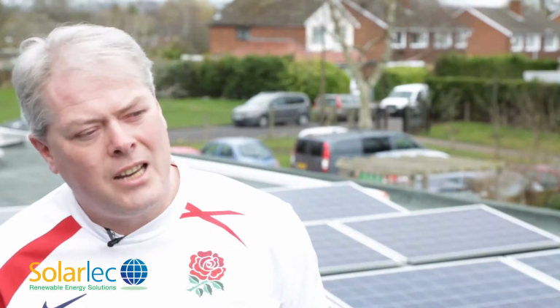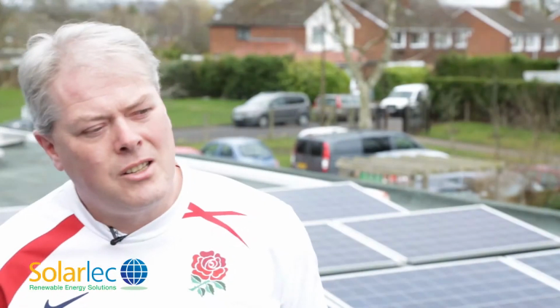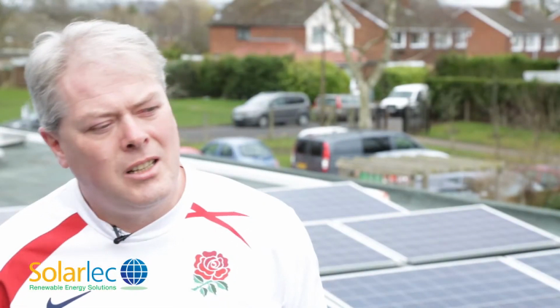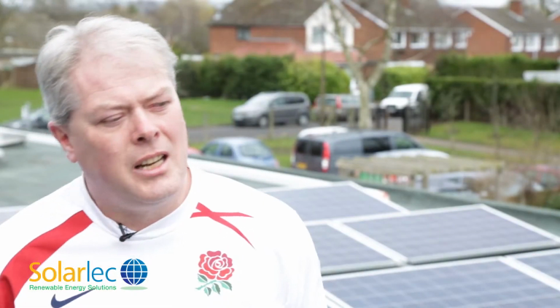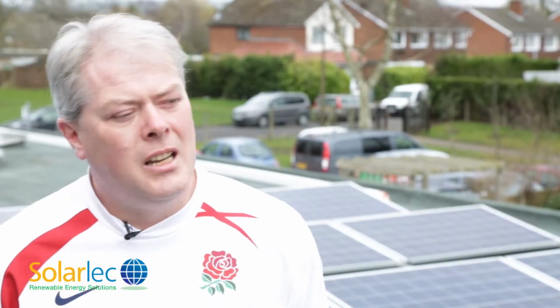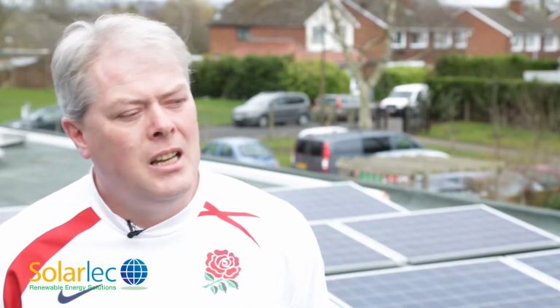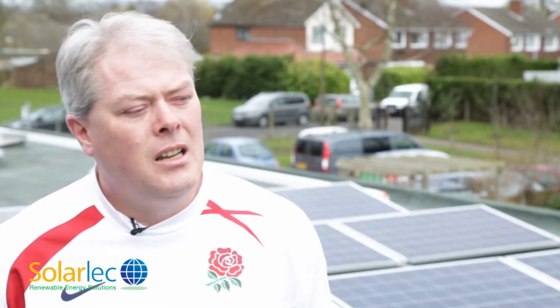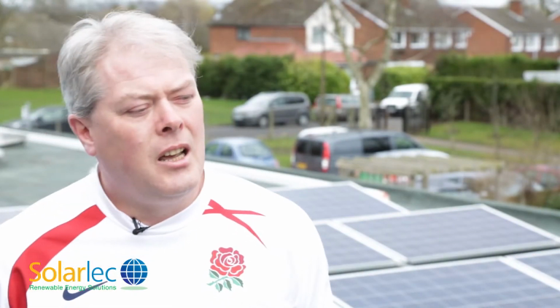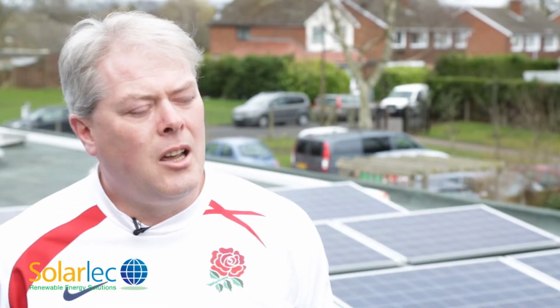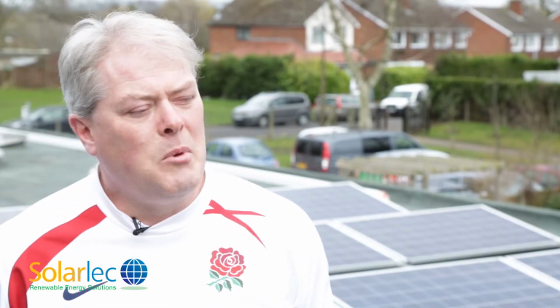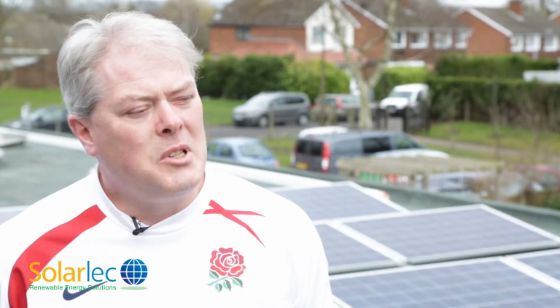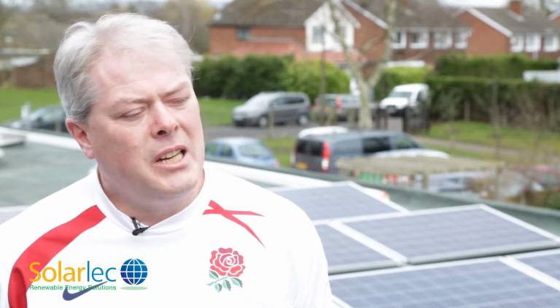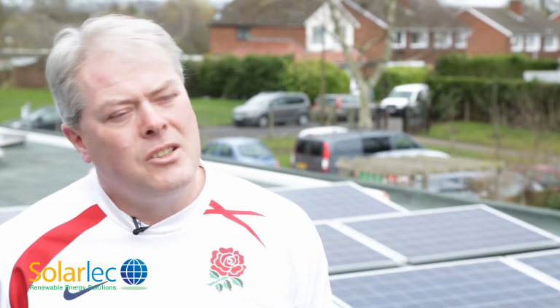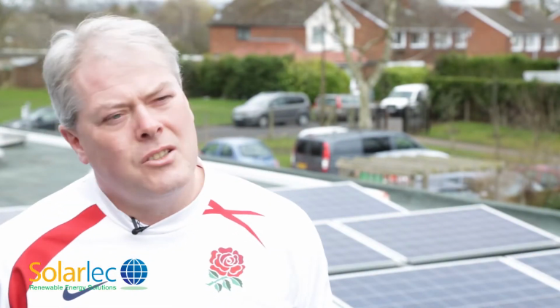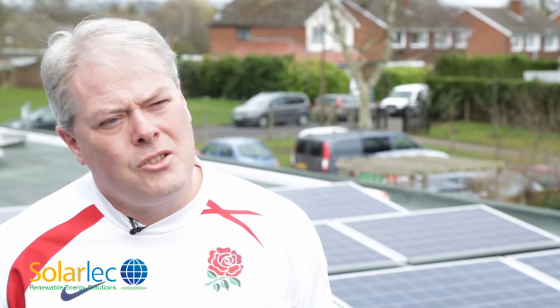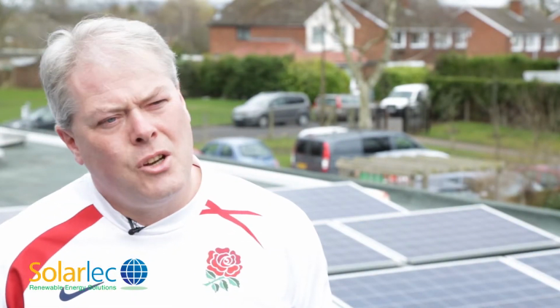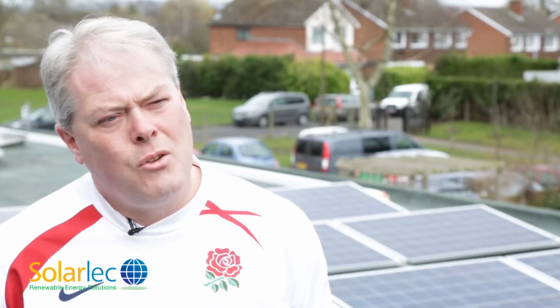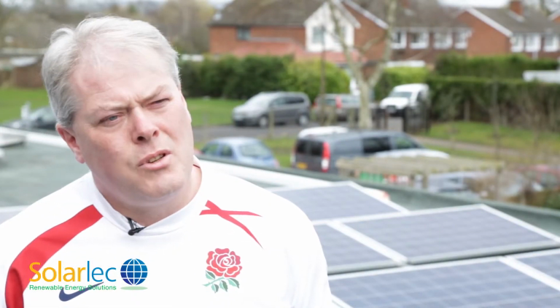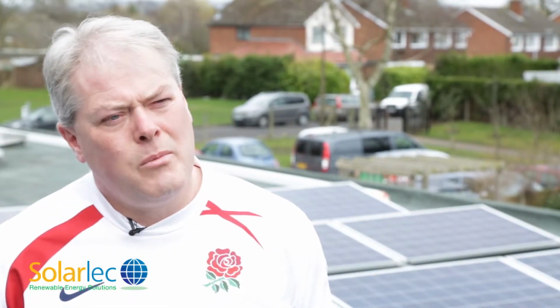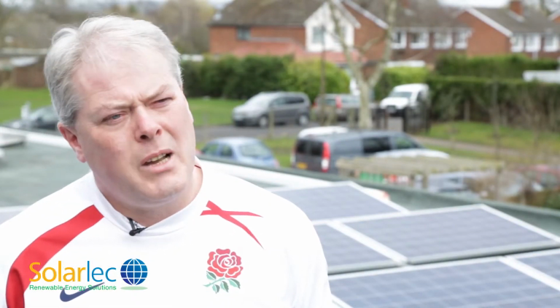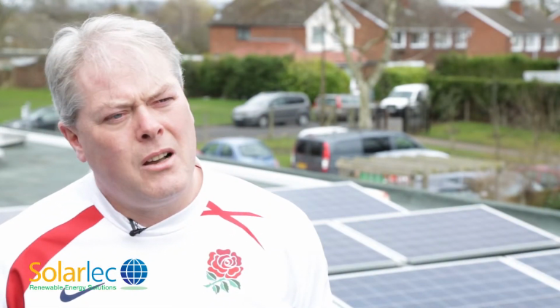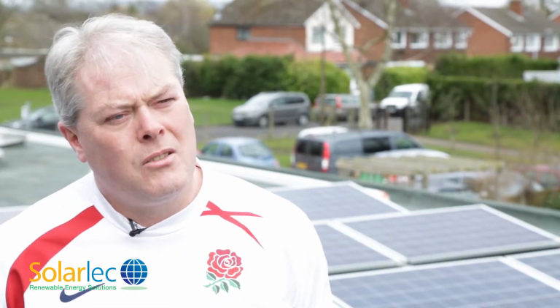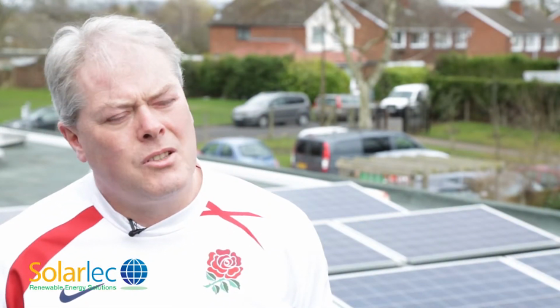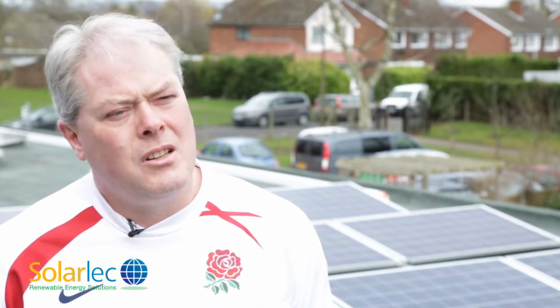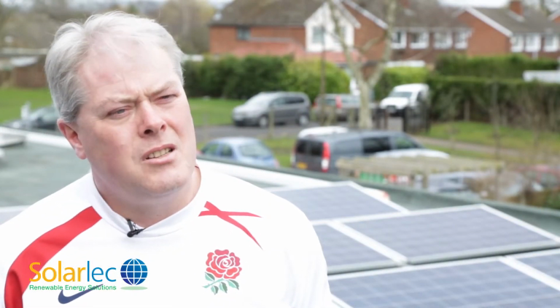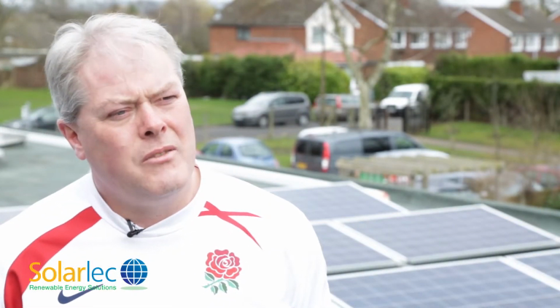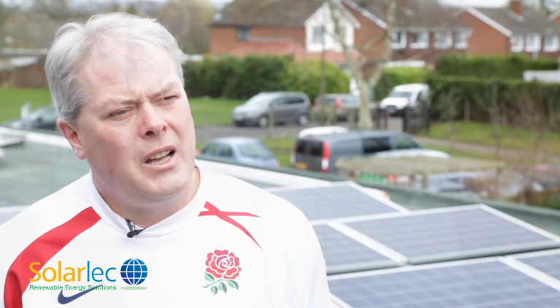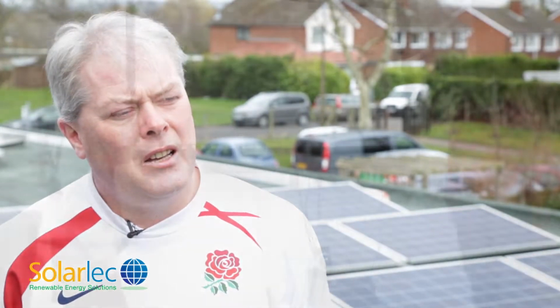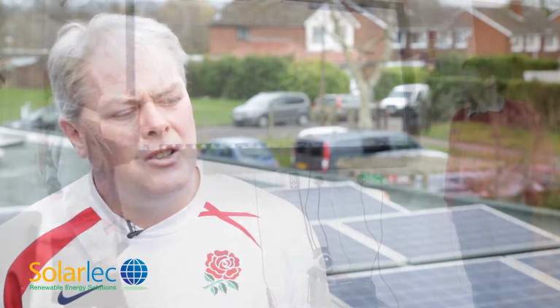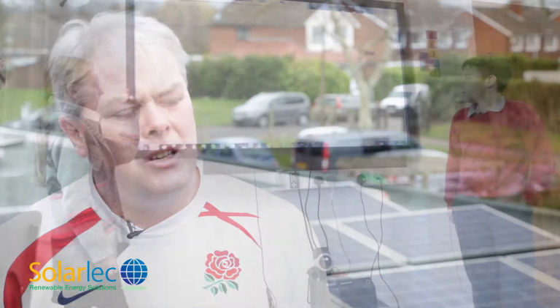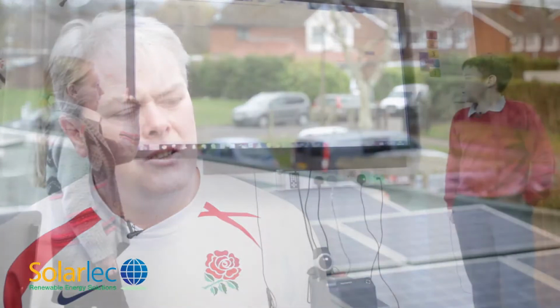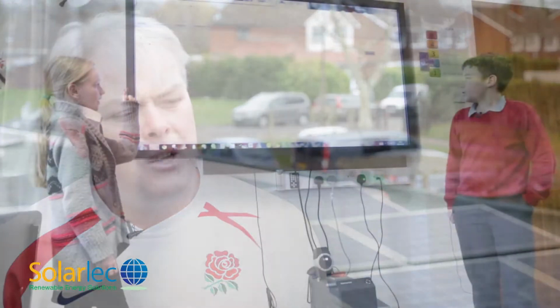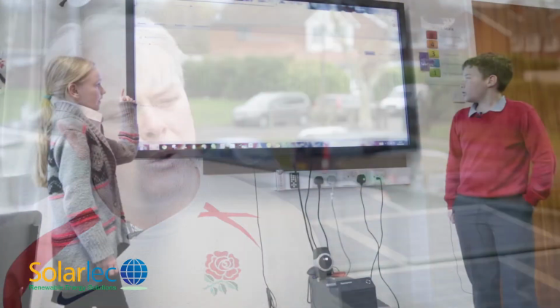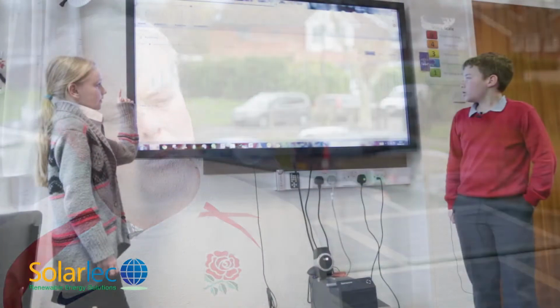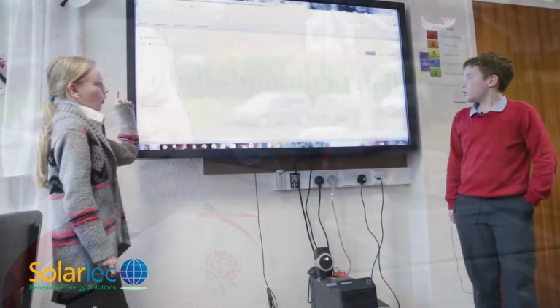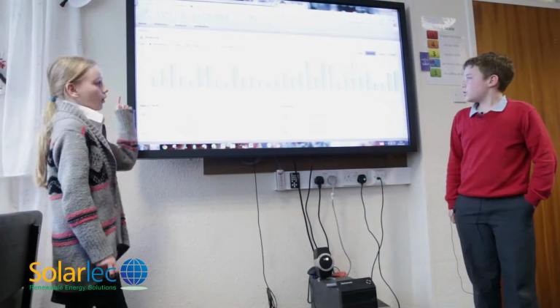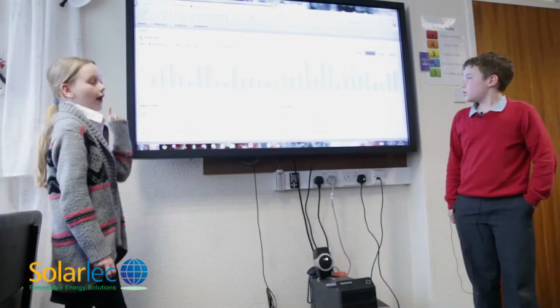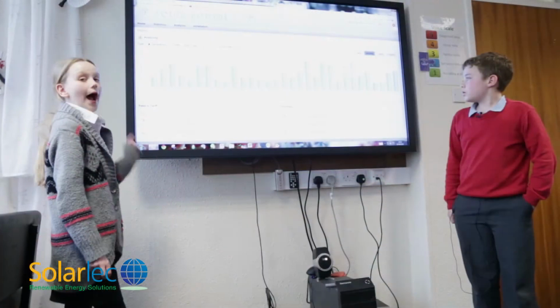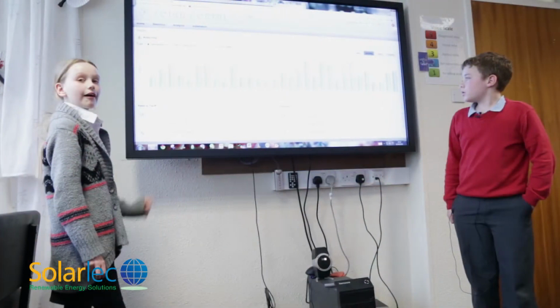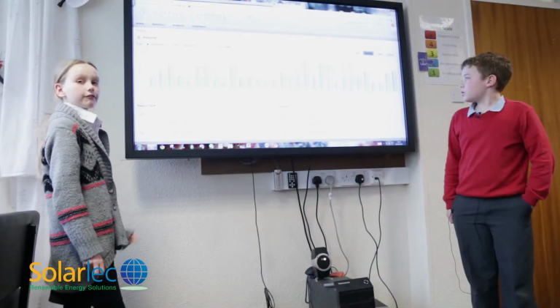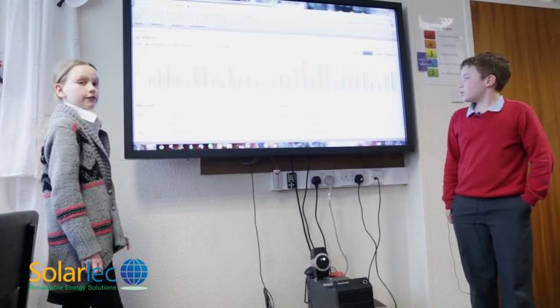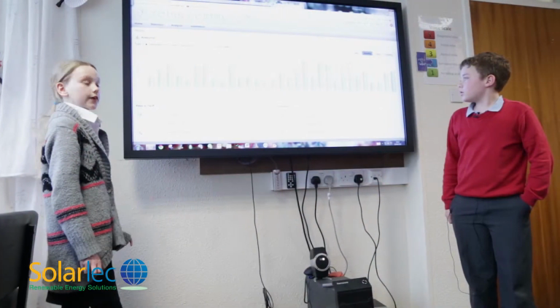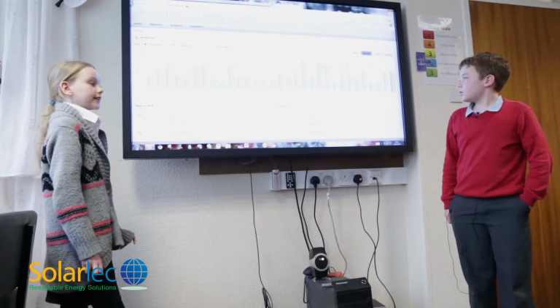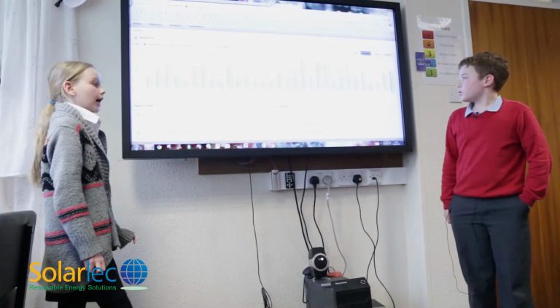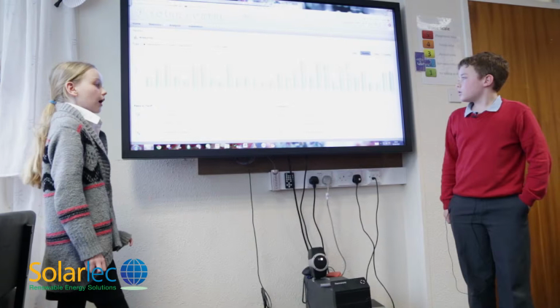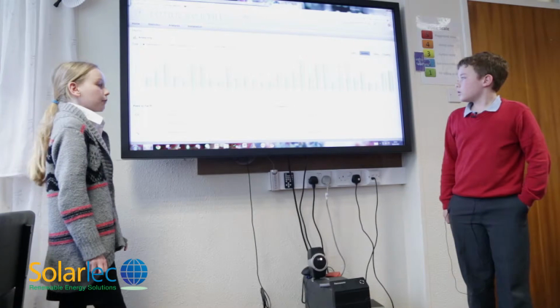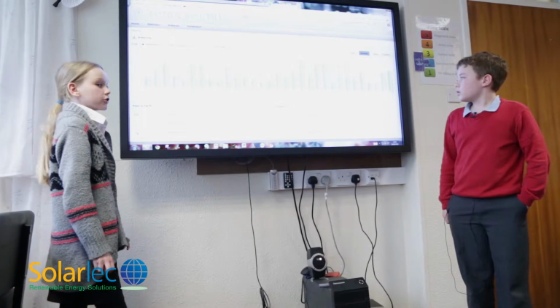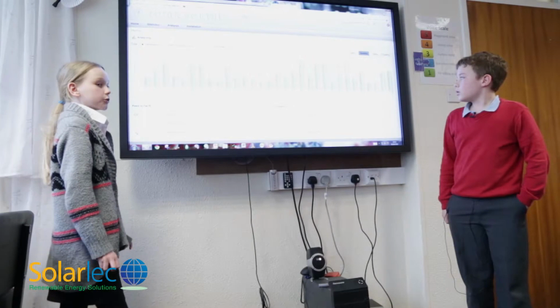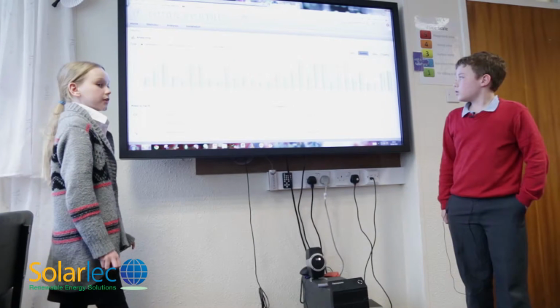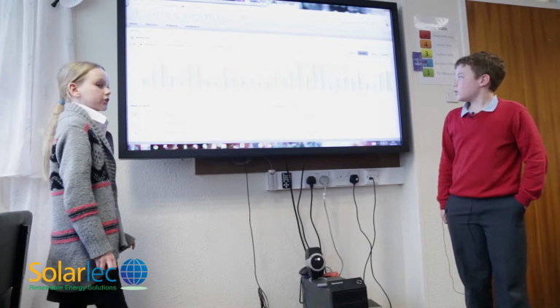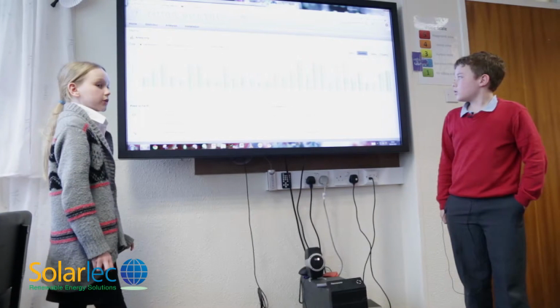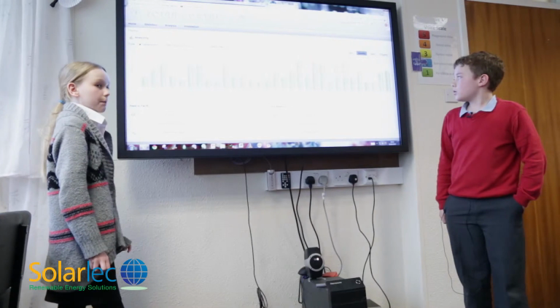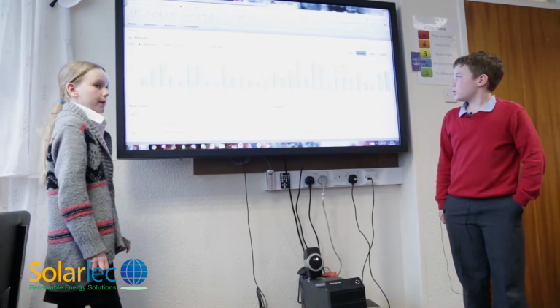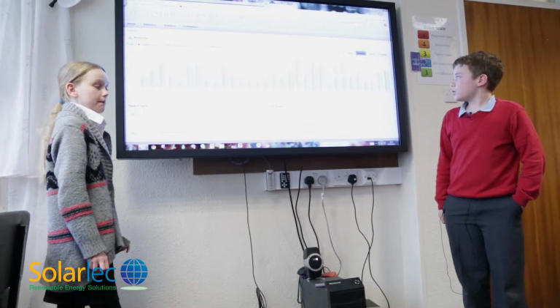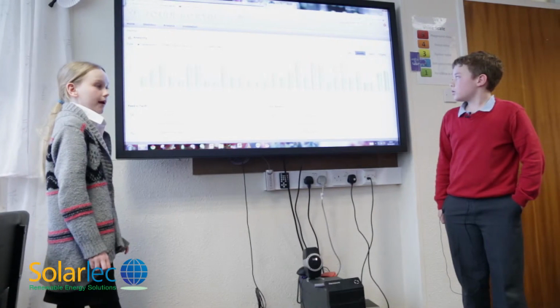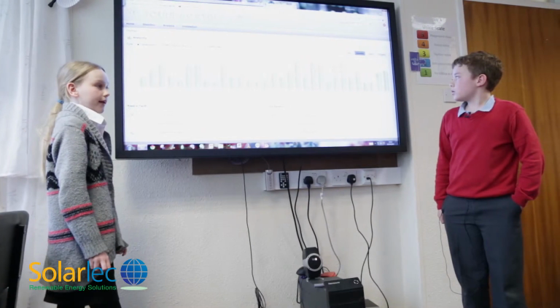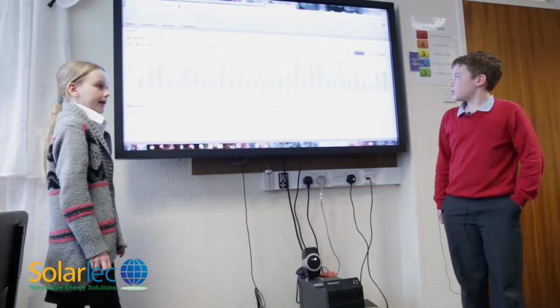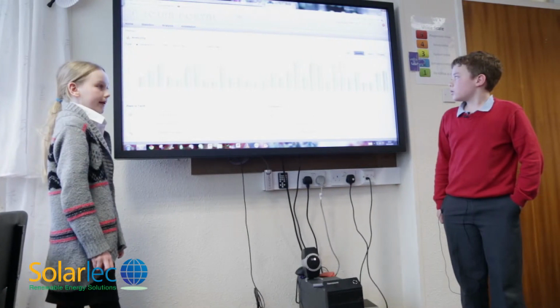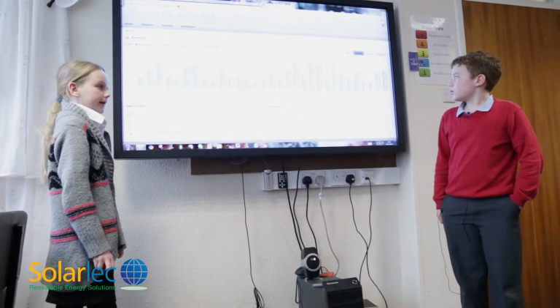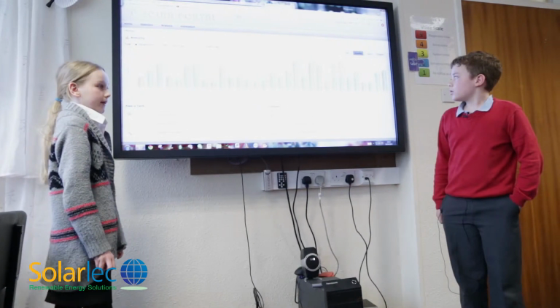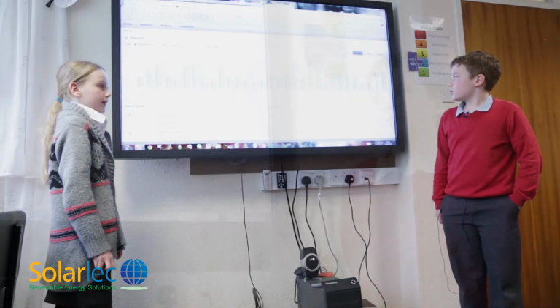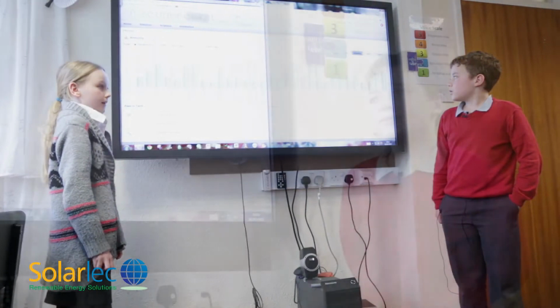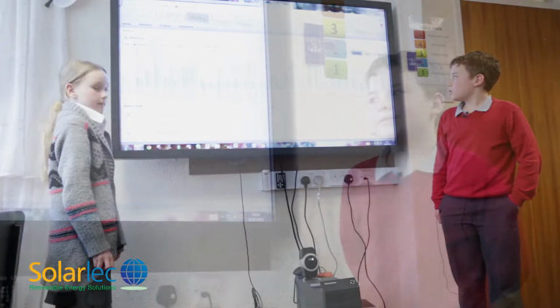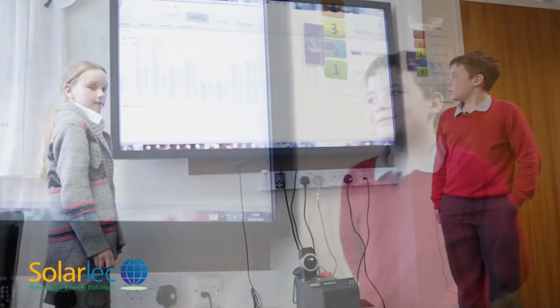Educationally, it teaches the children about alternative energy and solar panels. They can look at the technologies and how those are used.